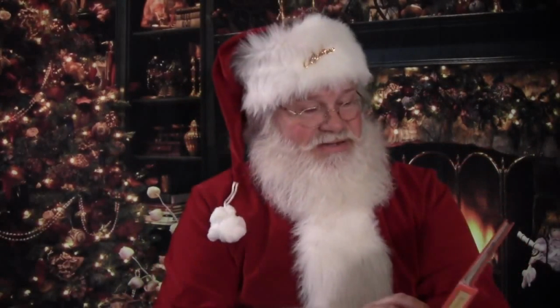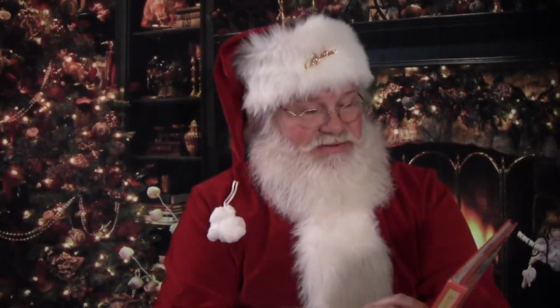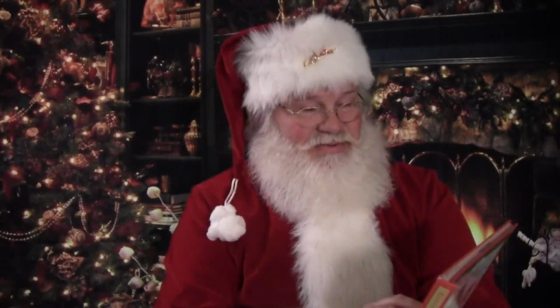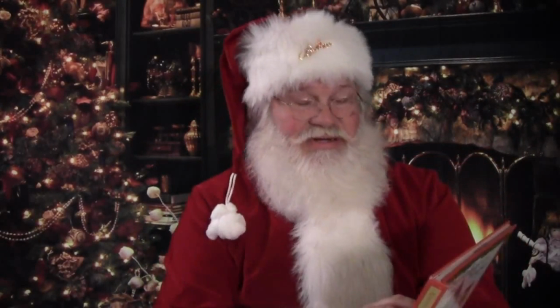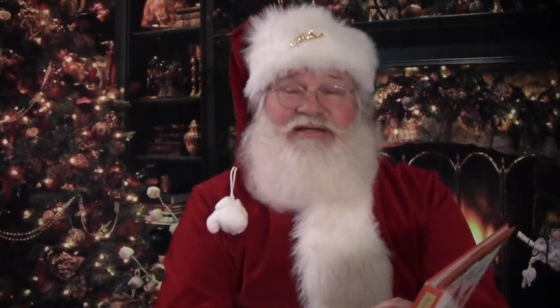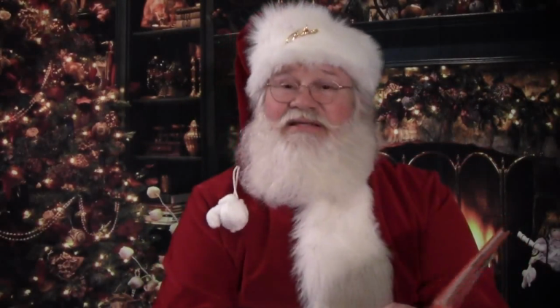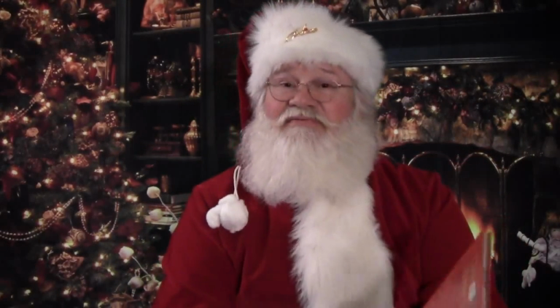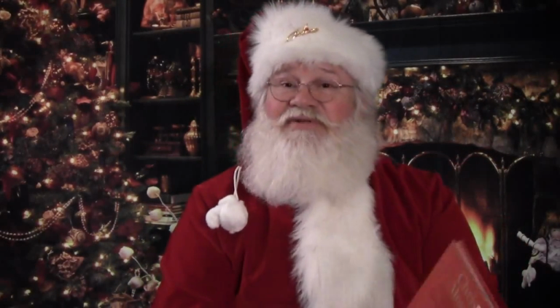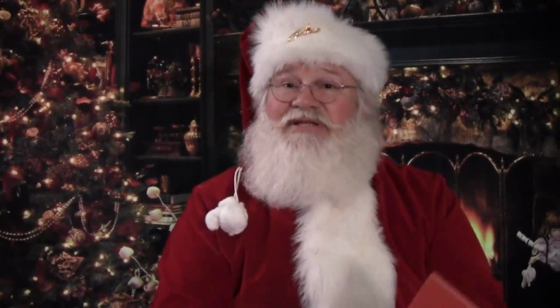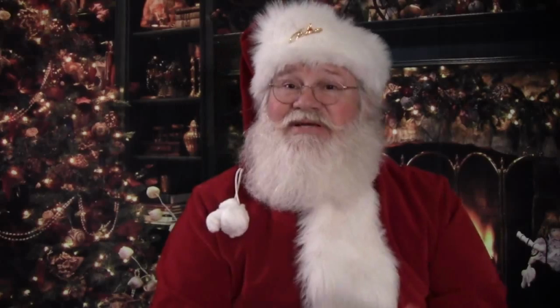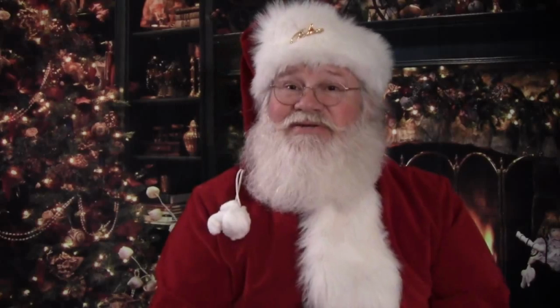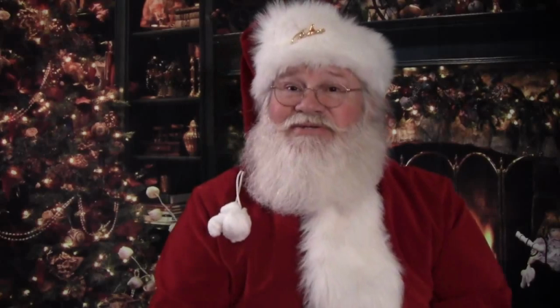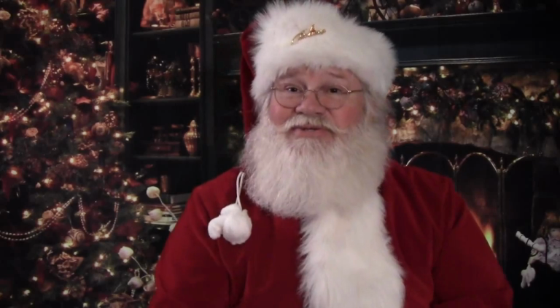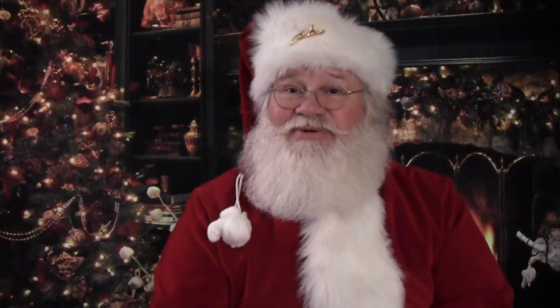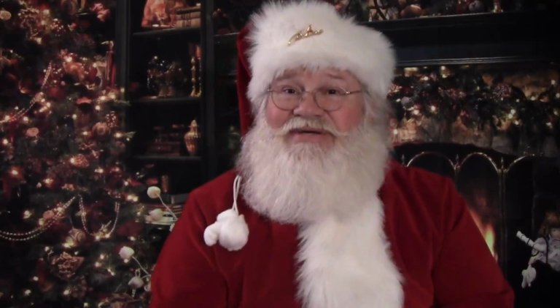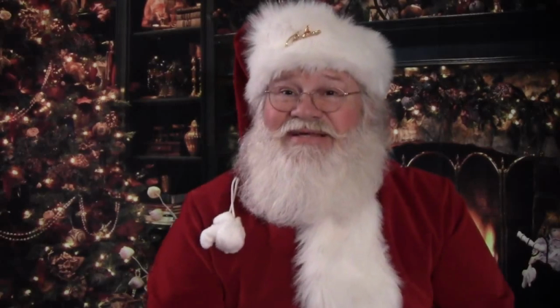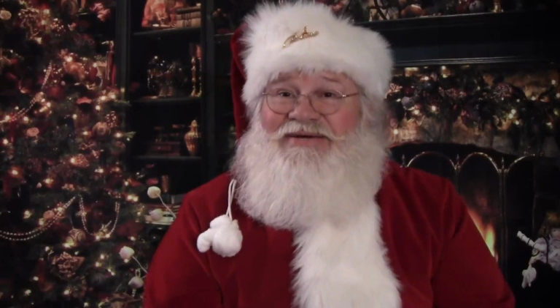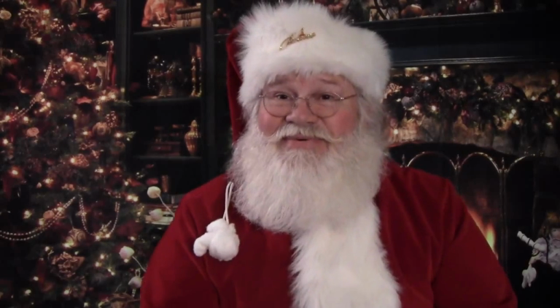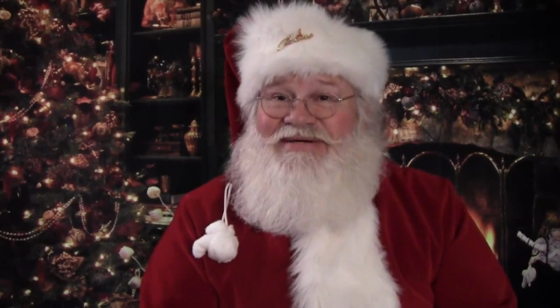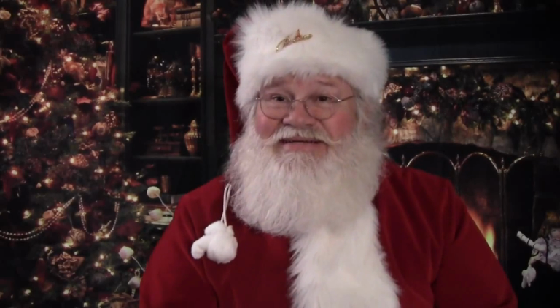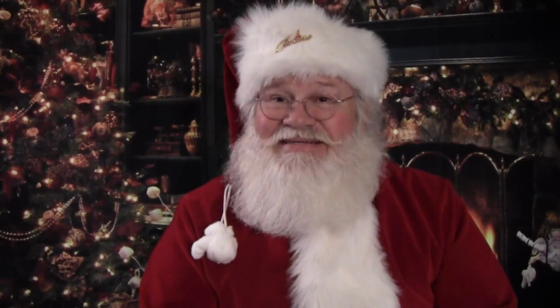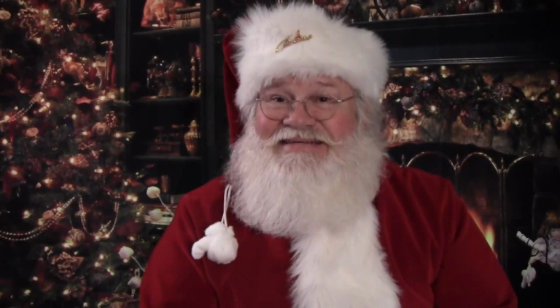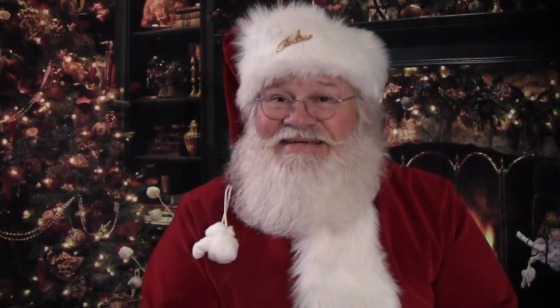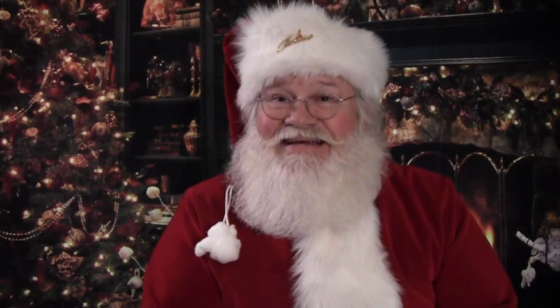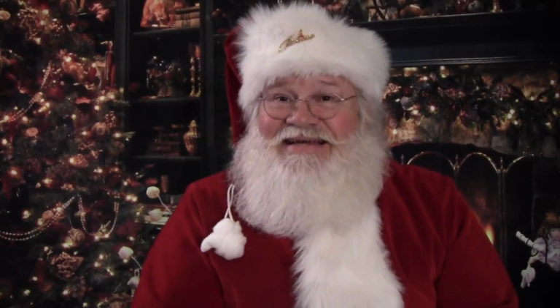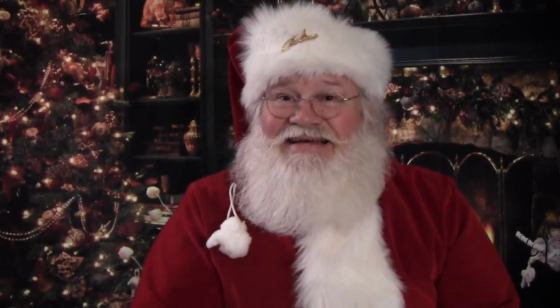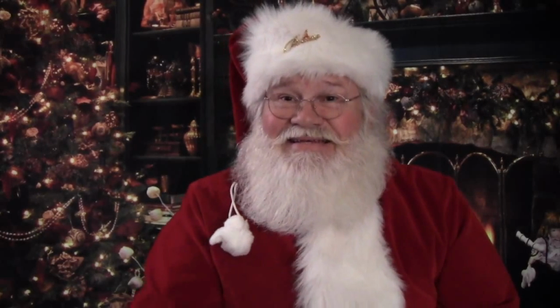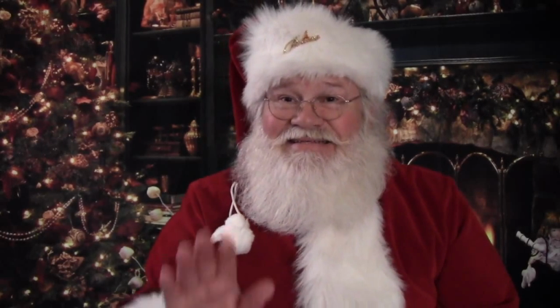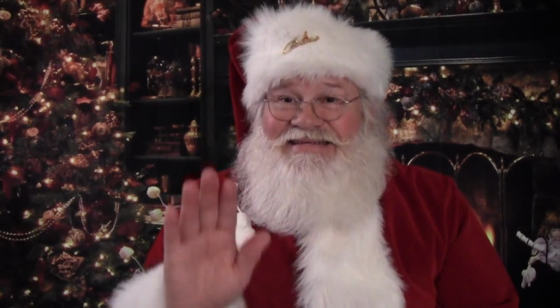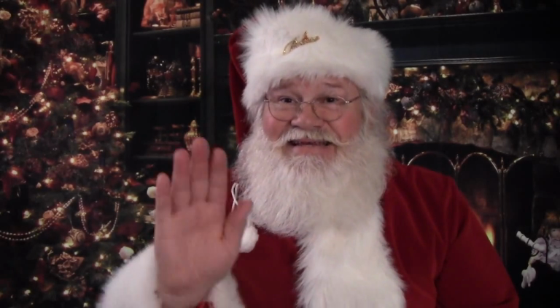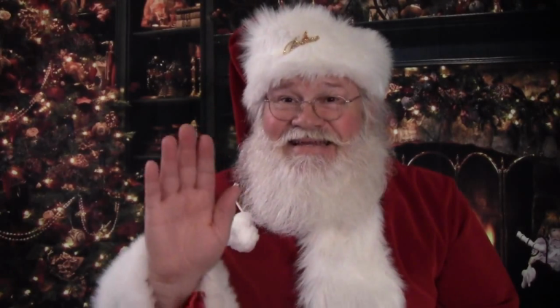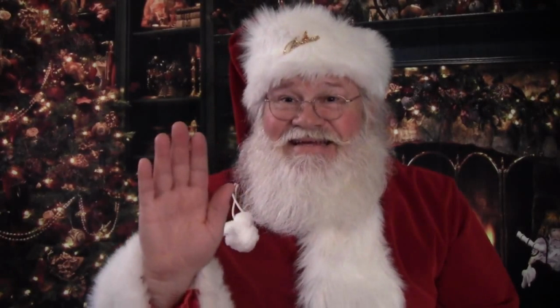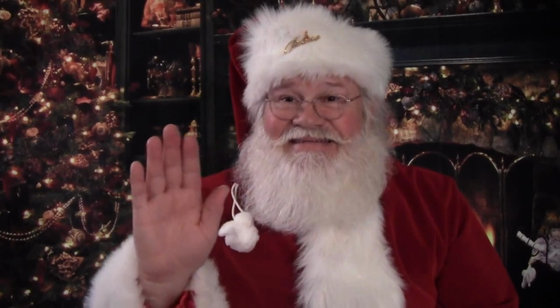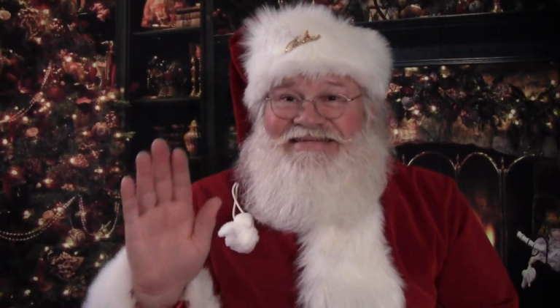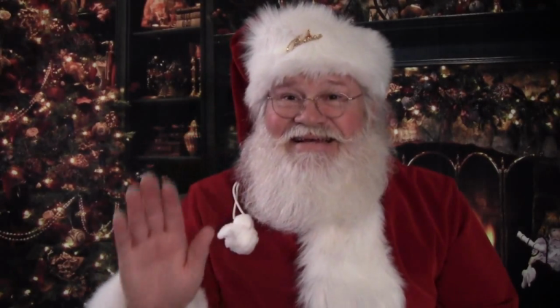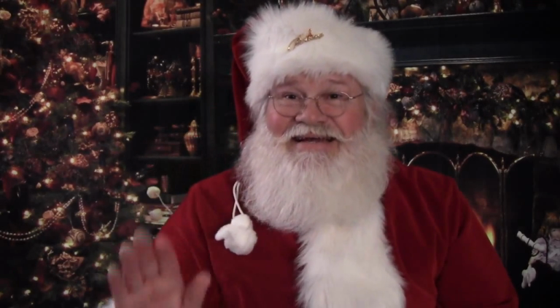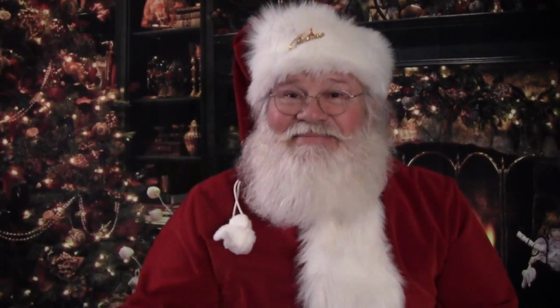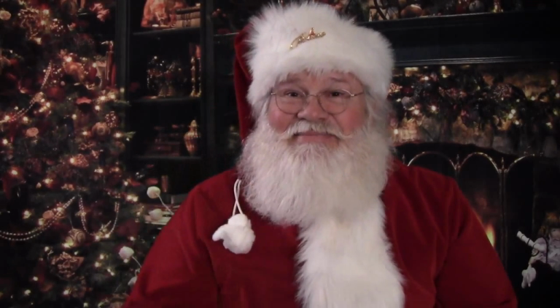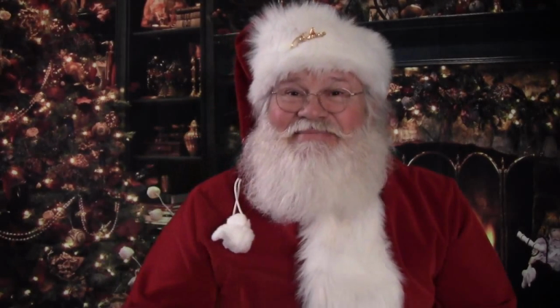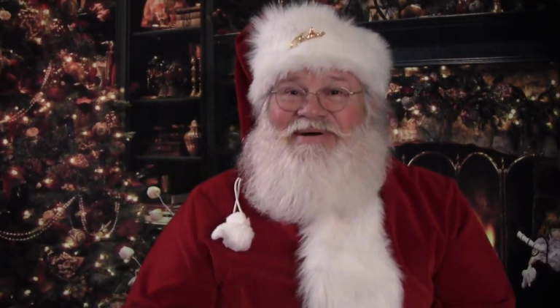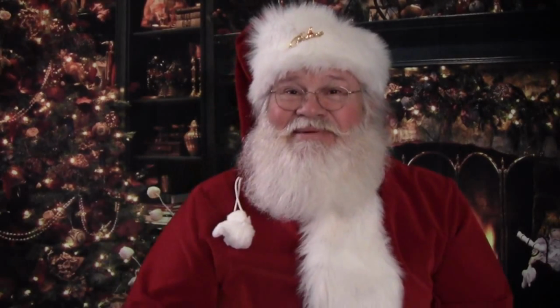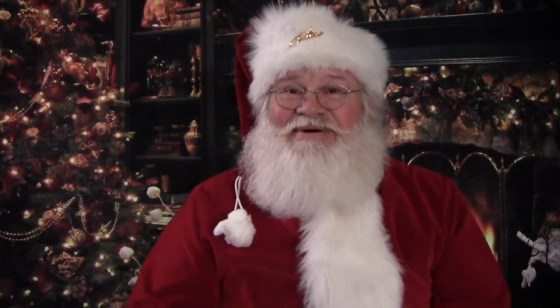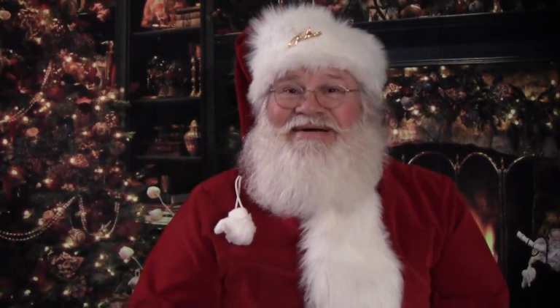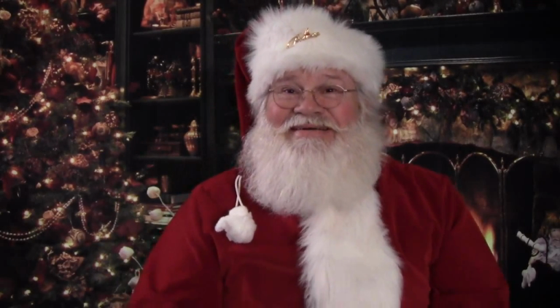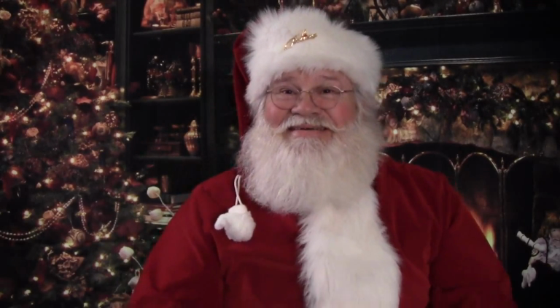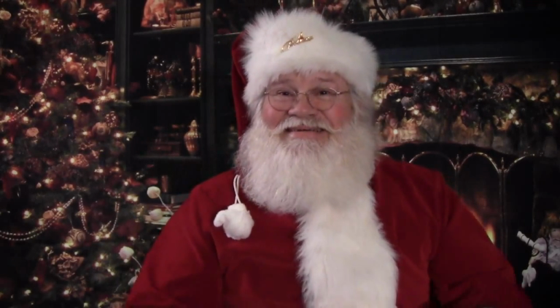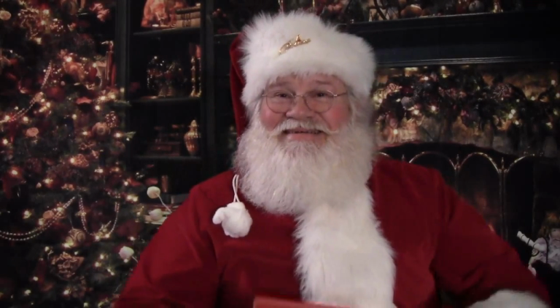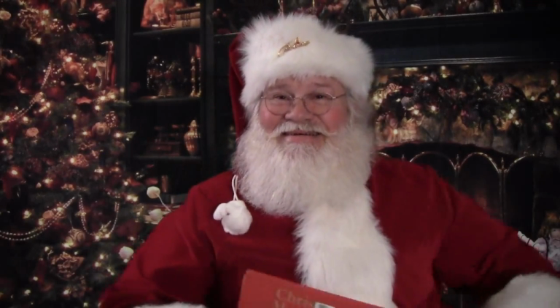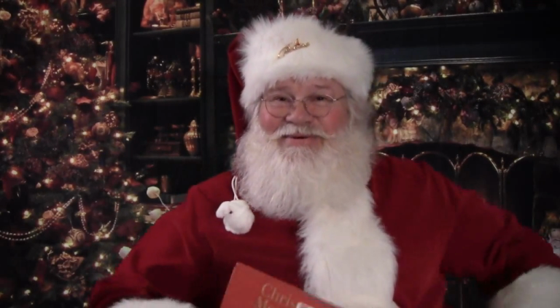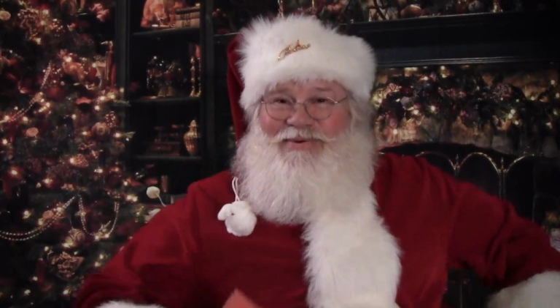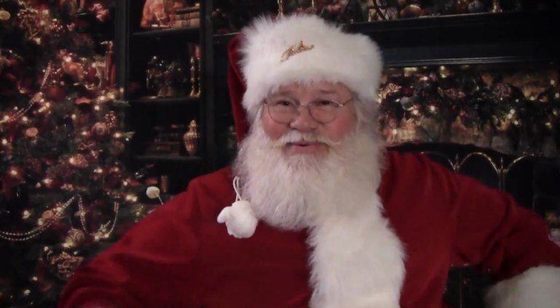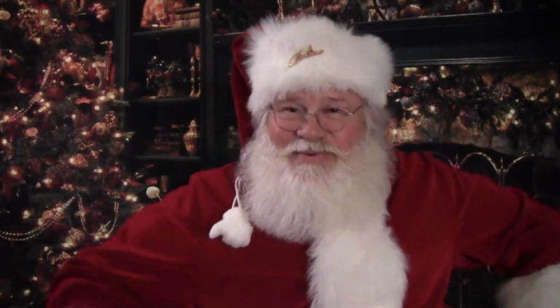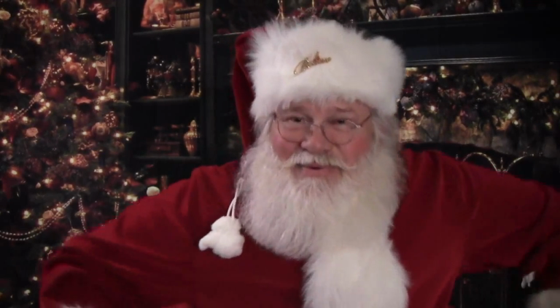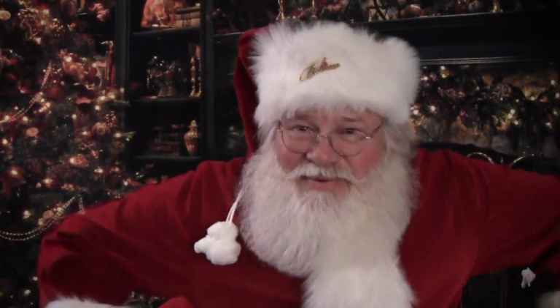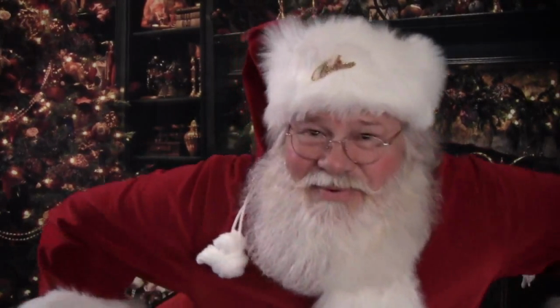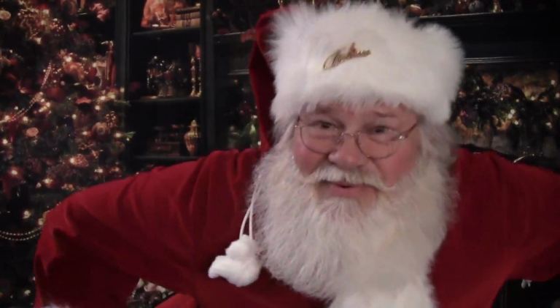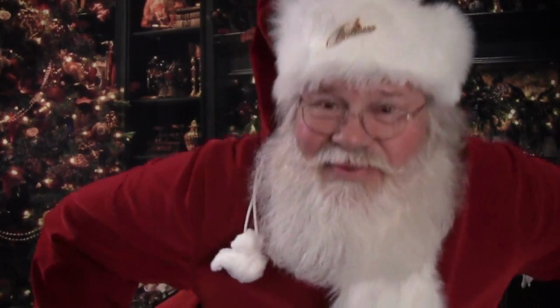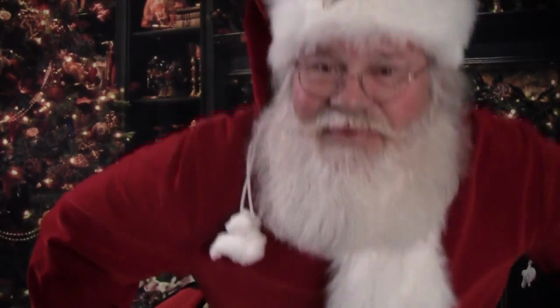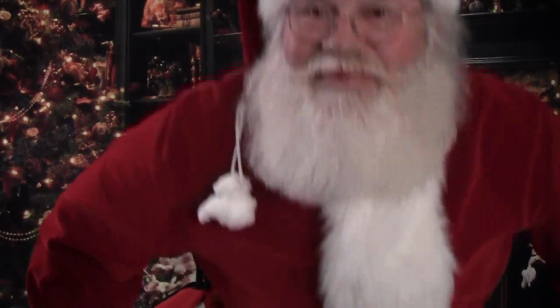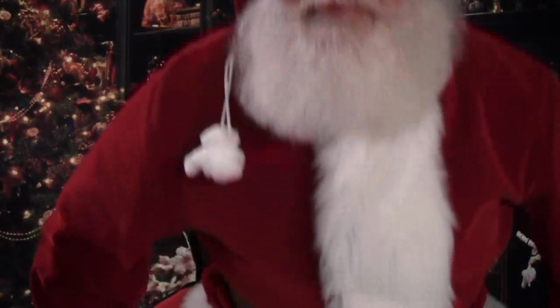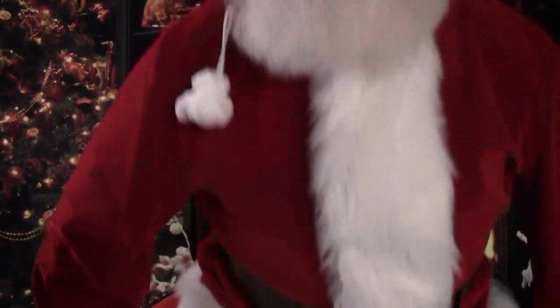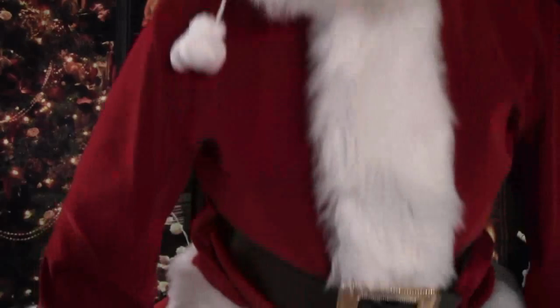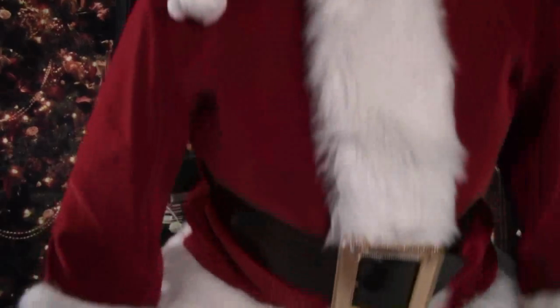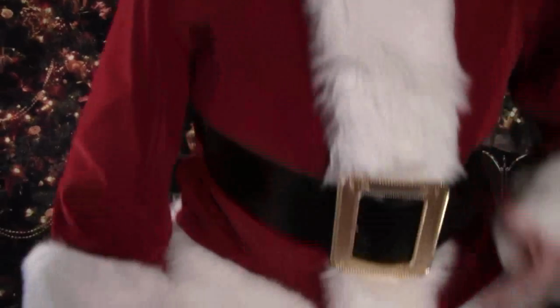What a lovely little story that was. See you next time. Bye-bye. Ho, ho, ho, ho, ho, ho!